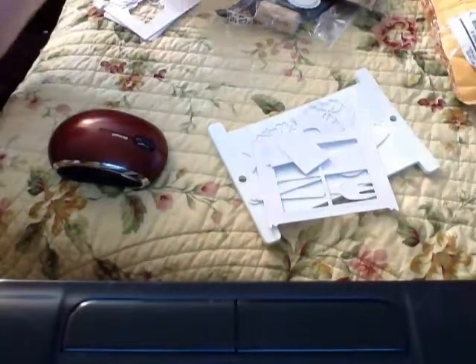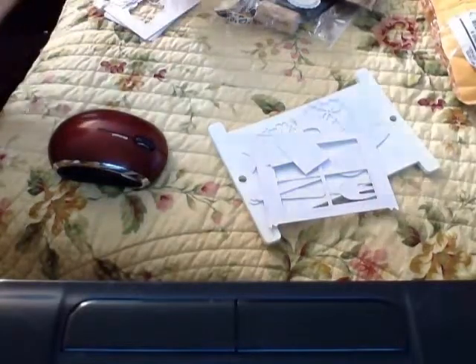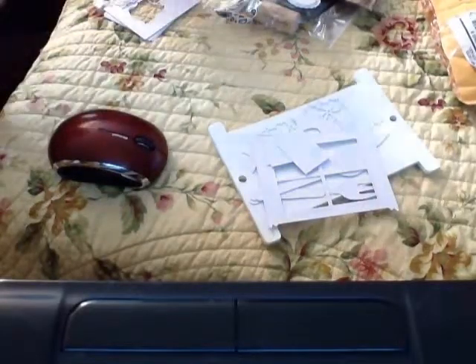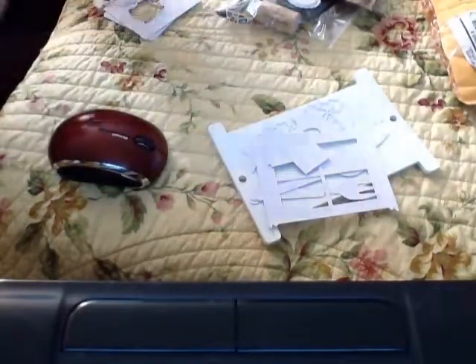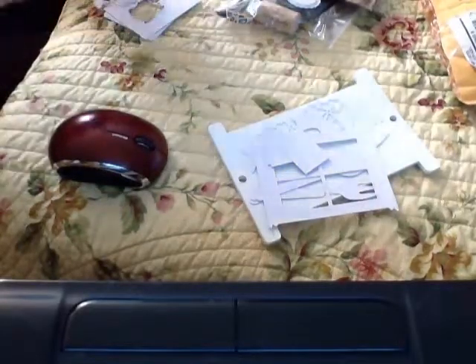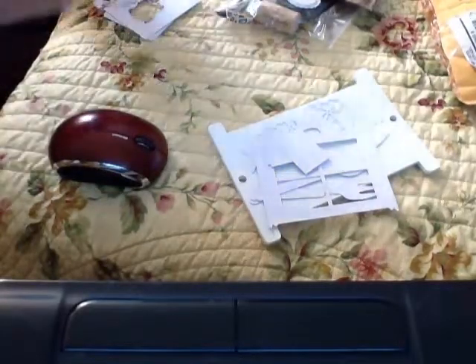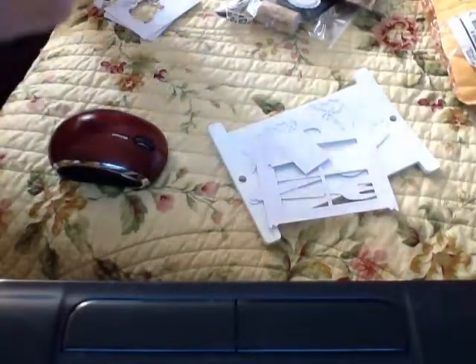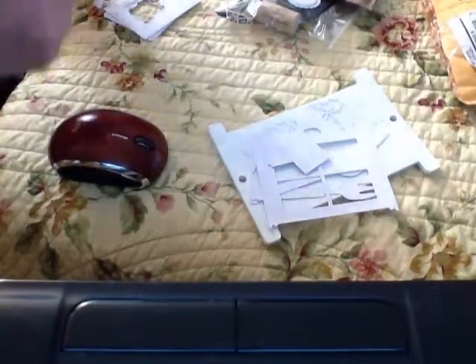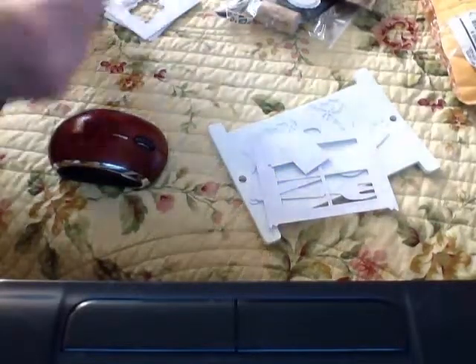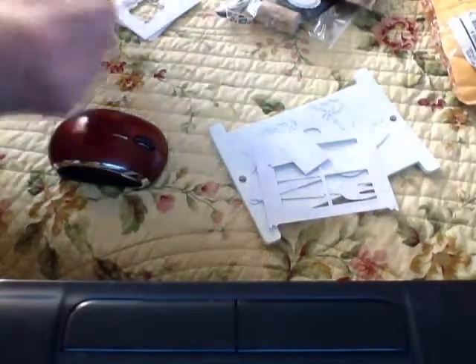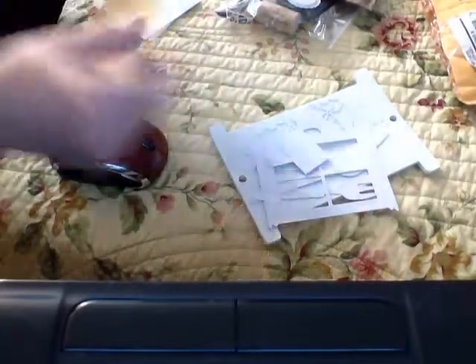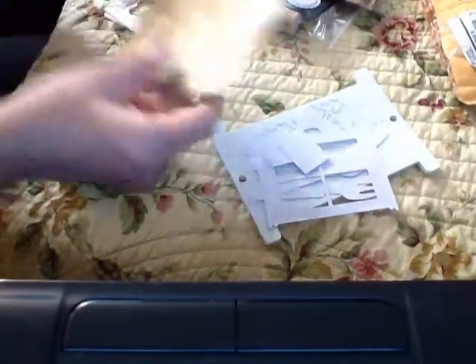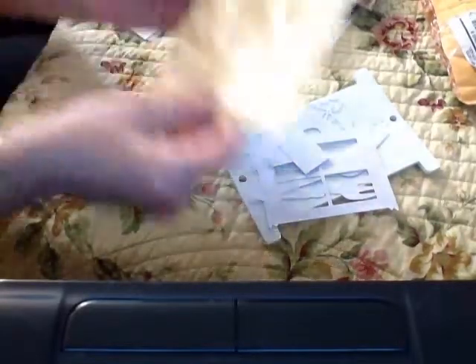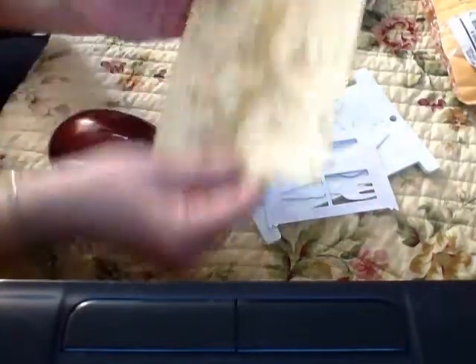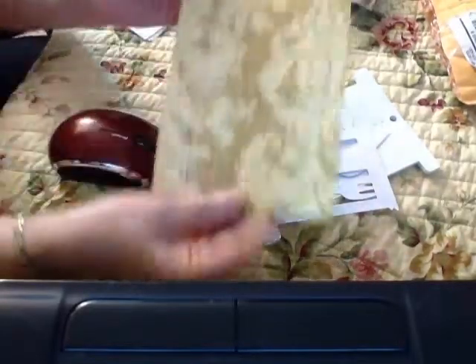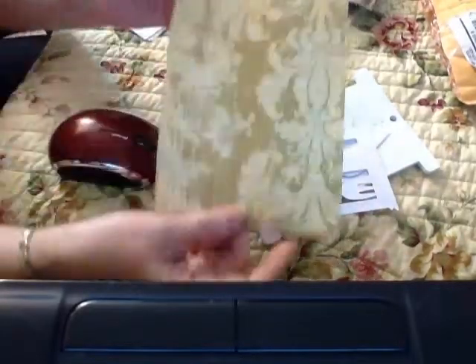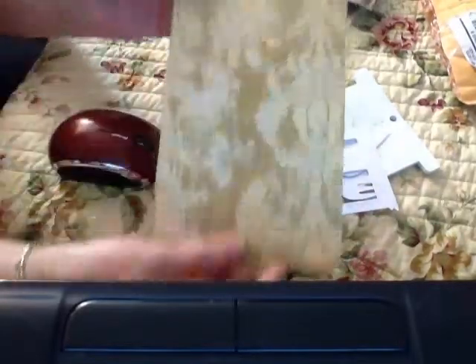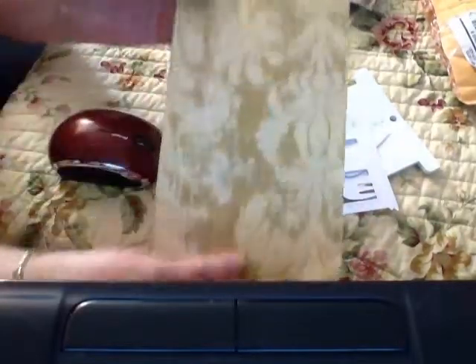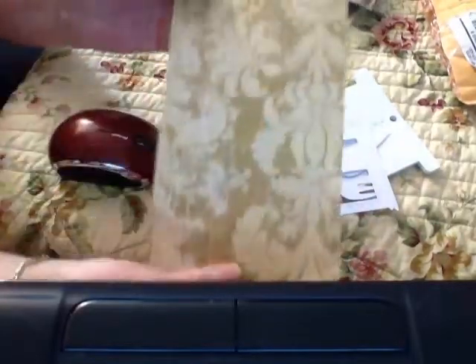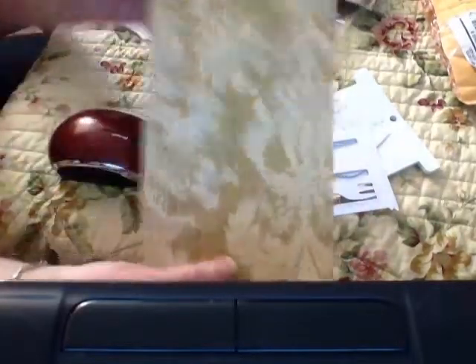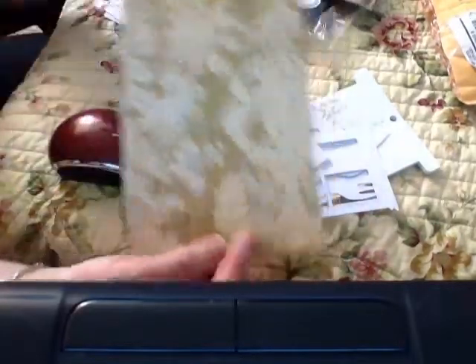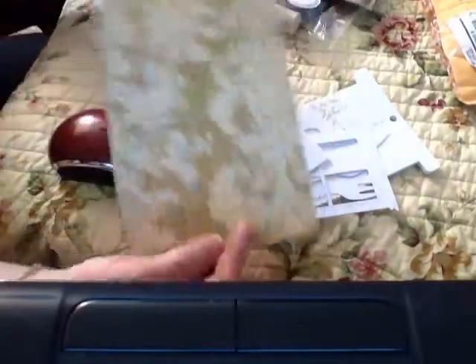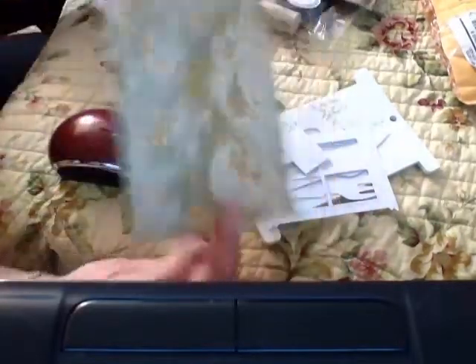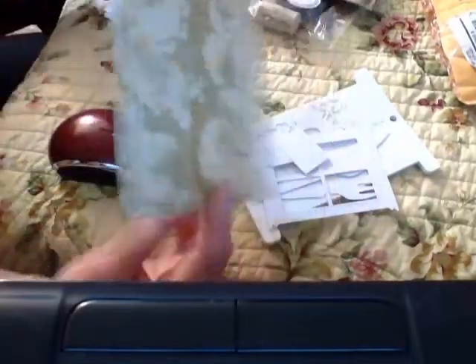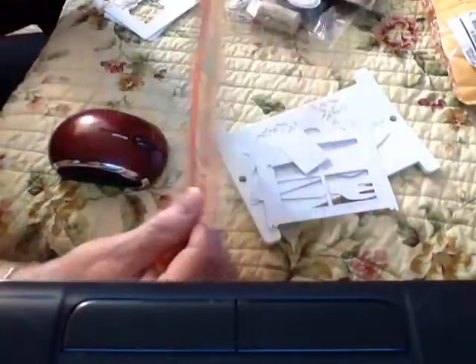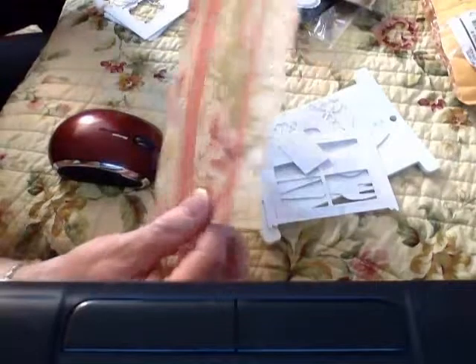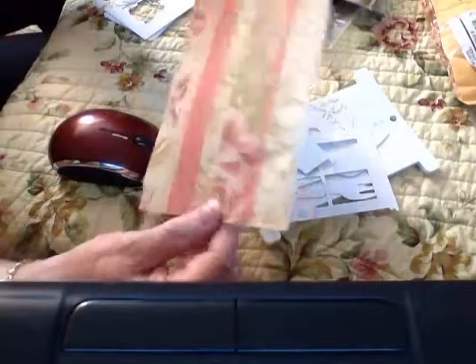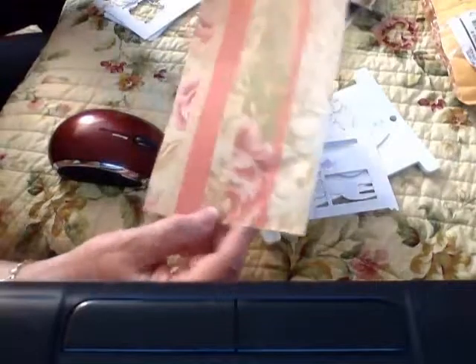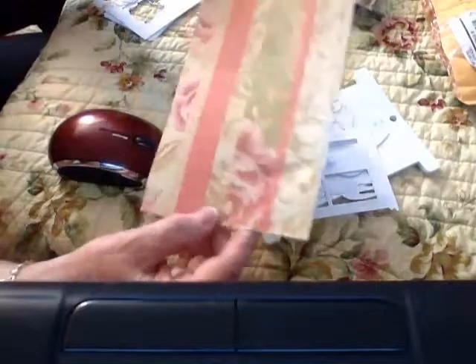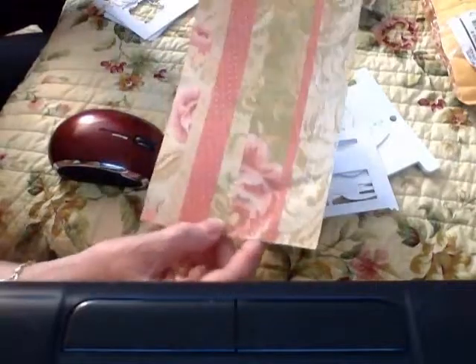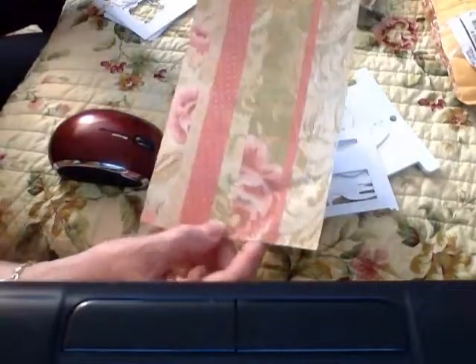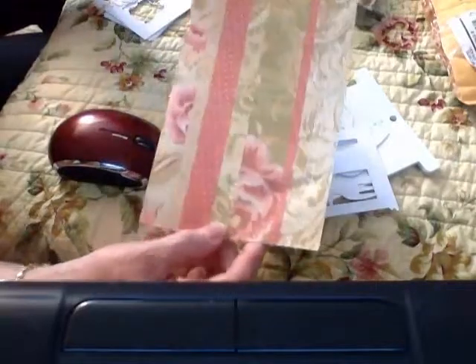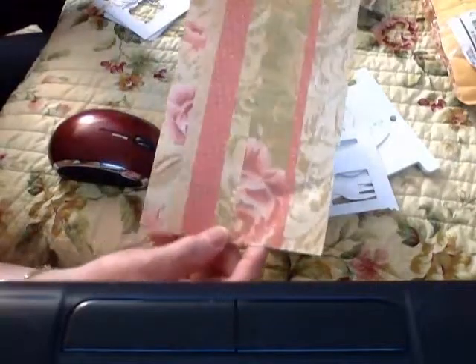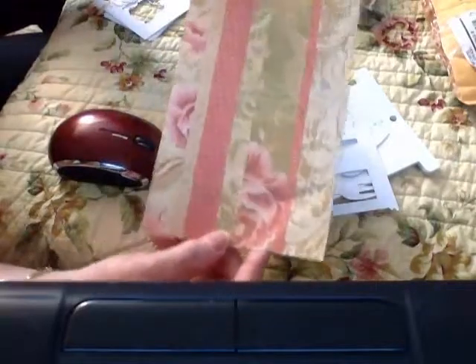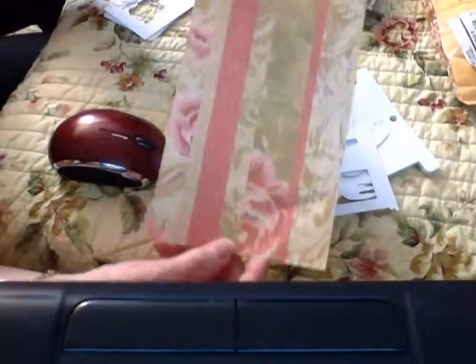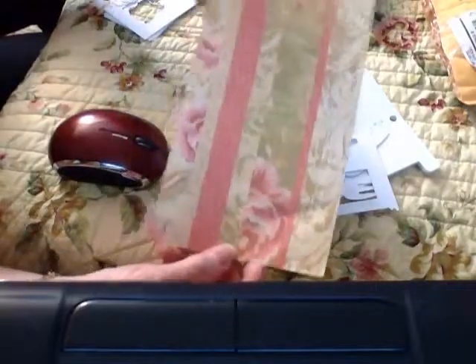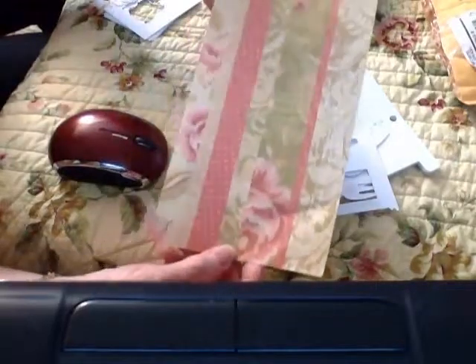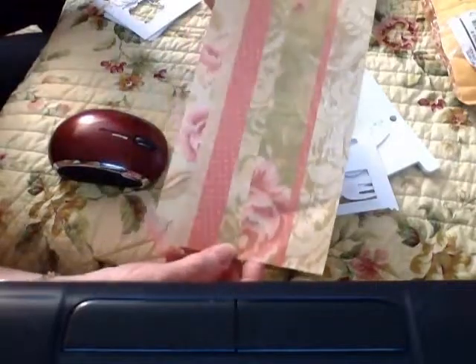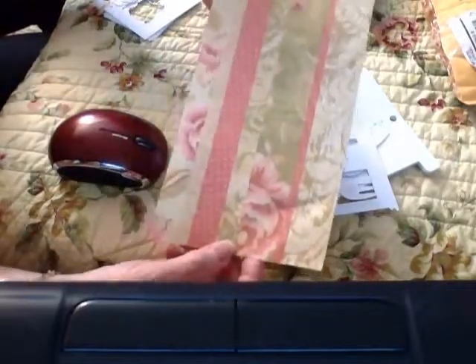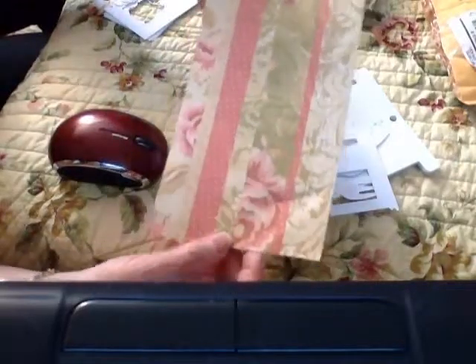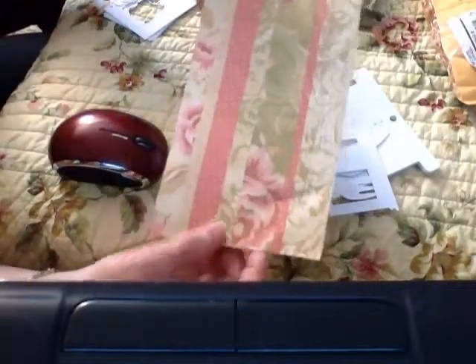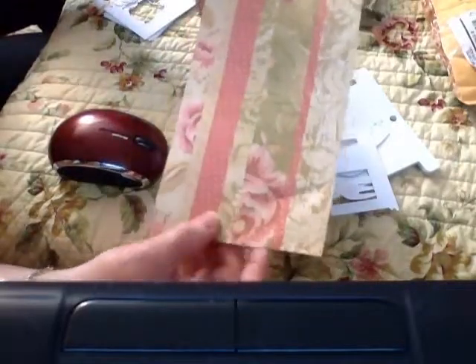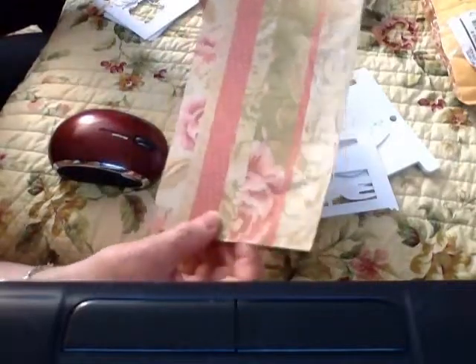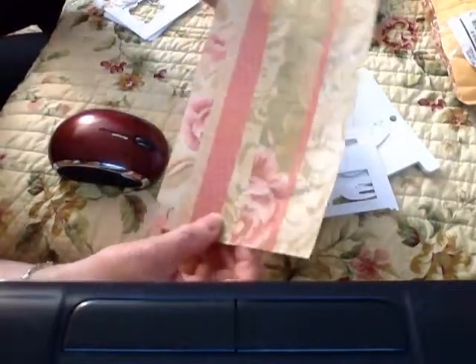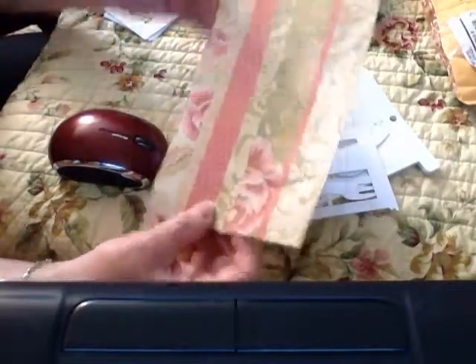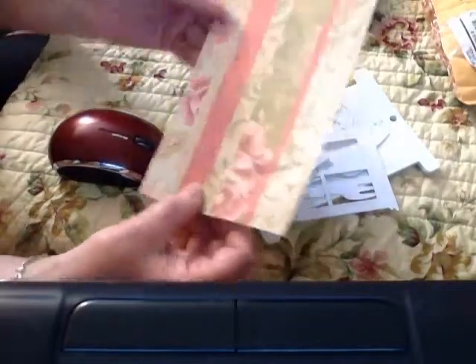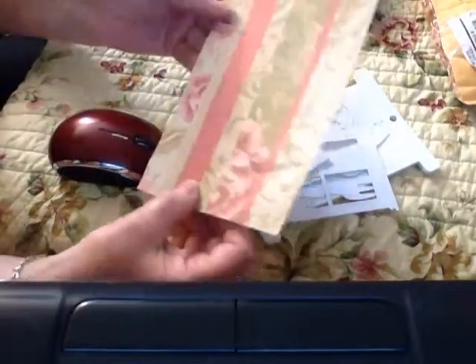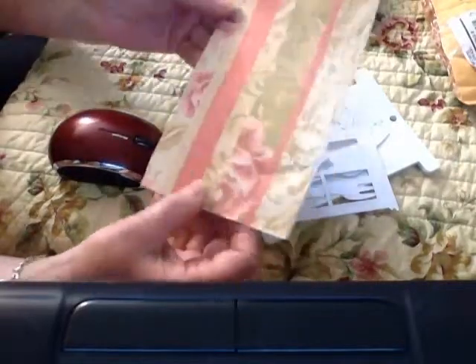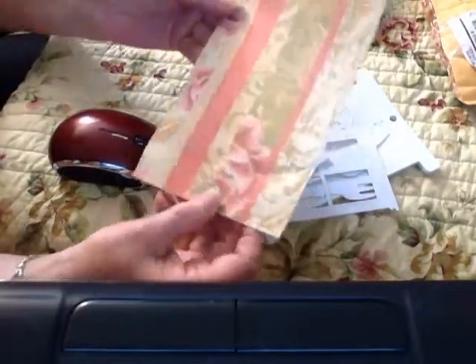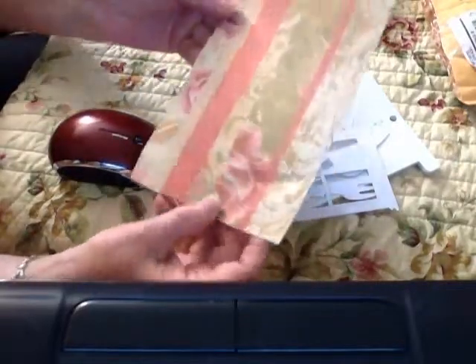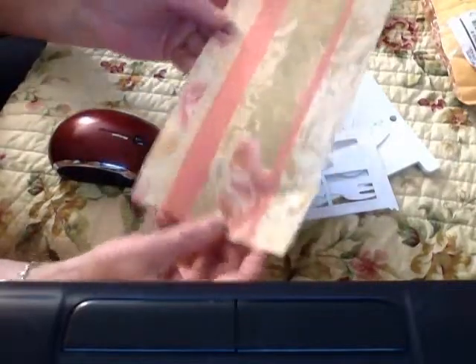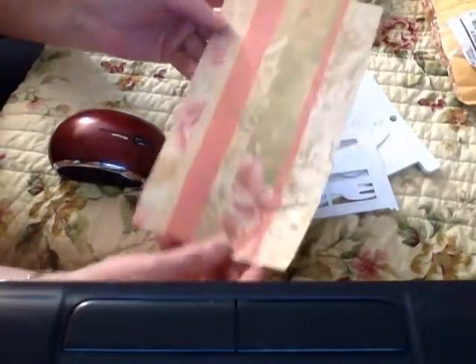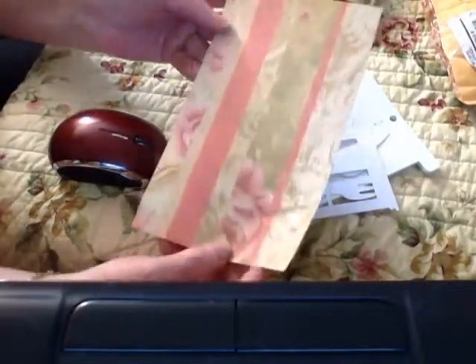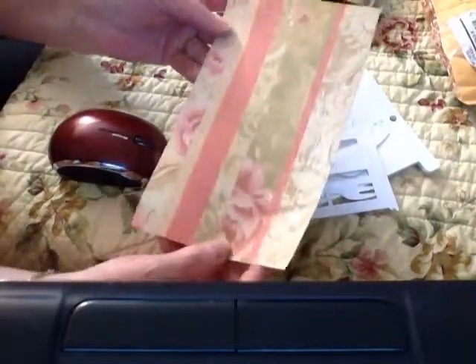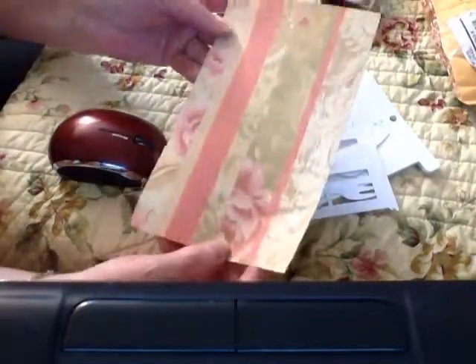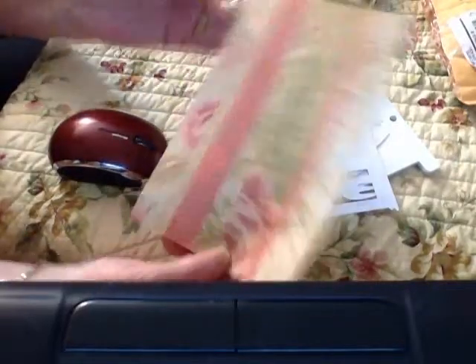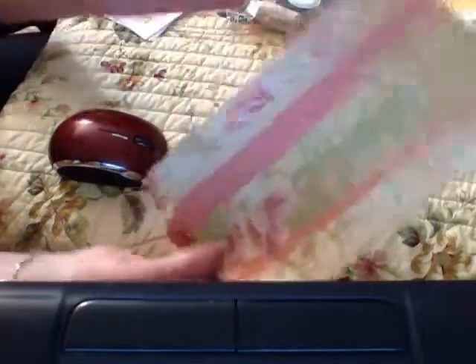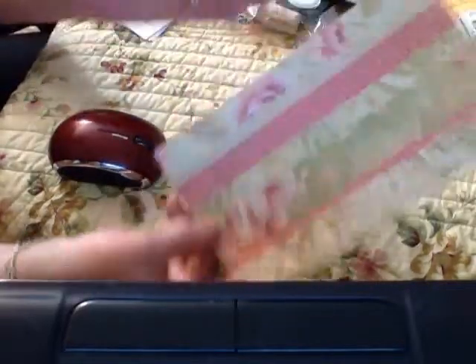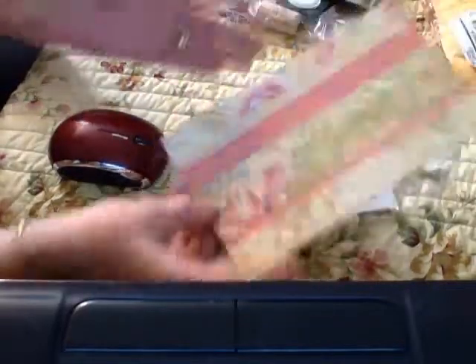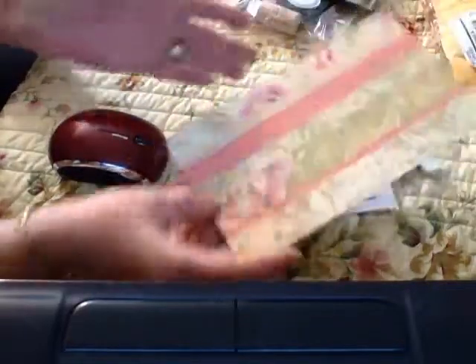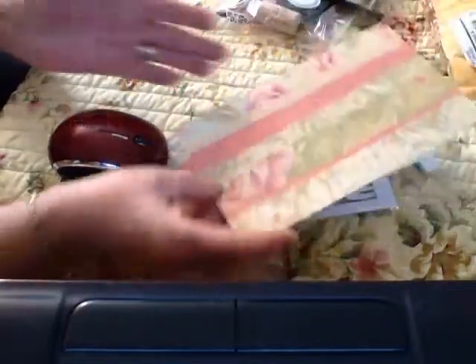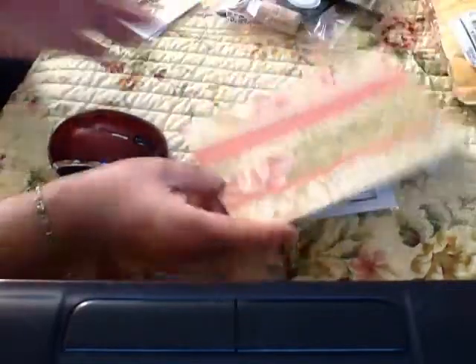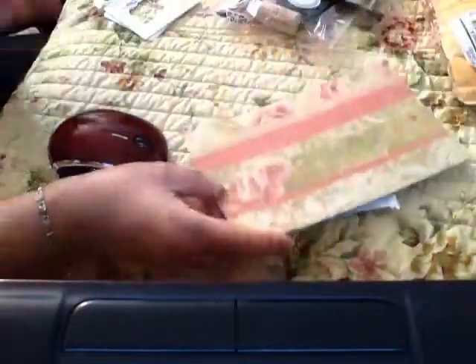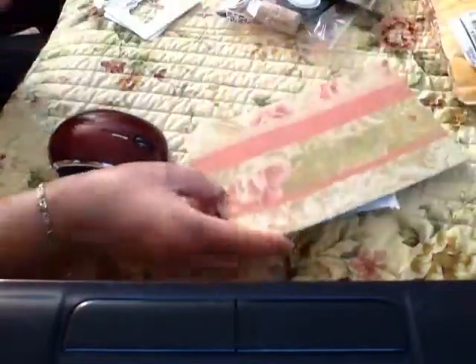Oh, and look at this beautiful piece of paper. How vintage and shabby is that?